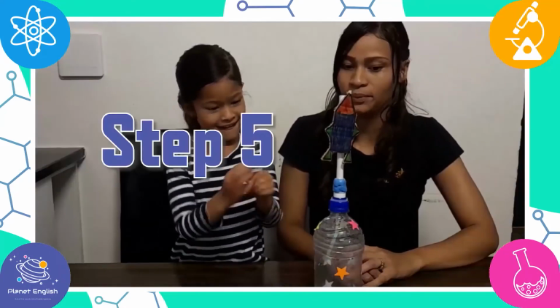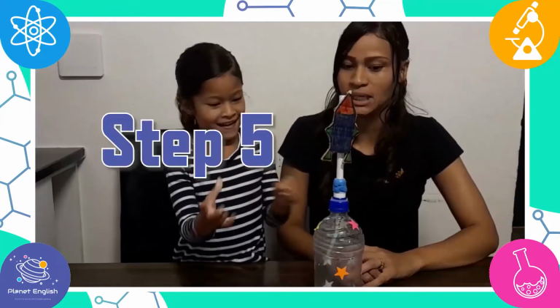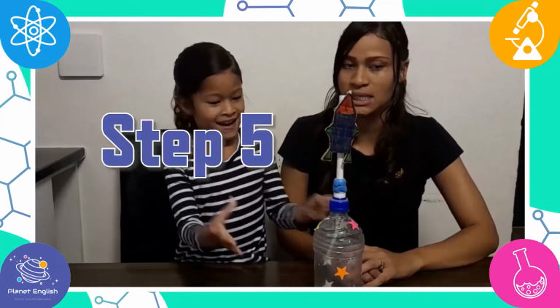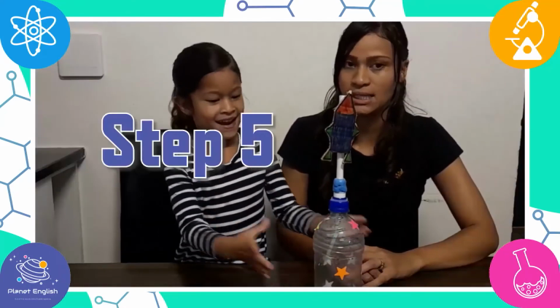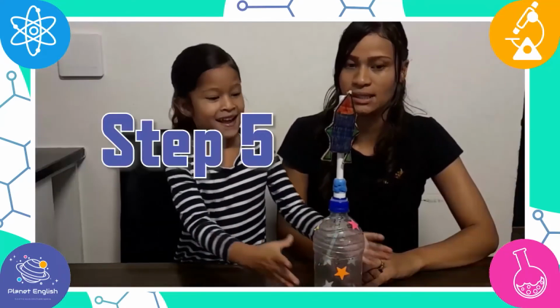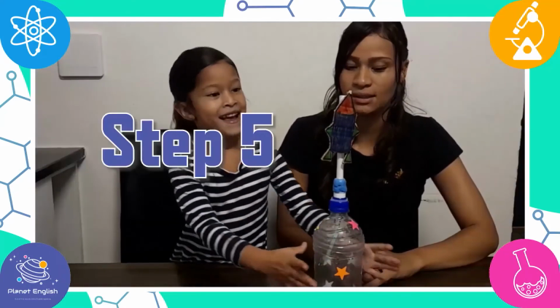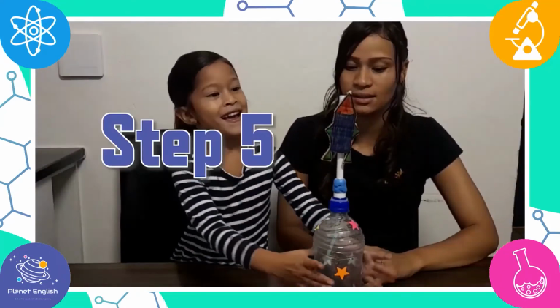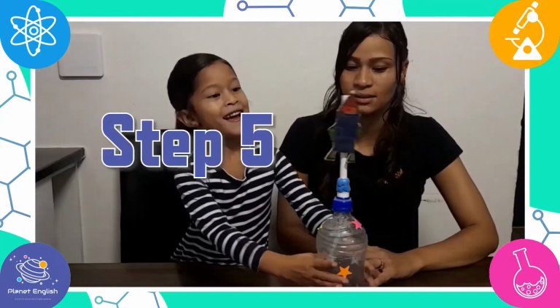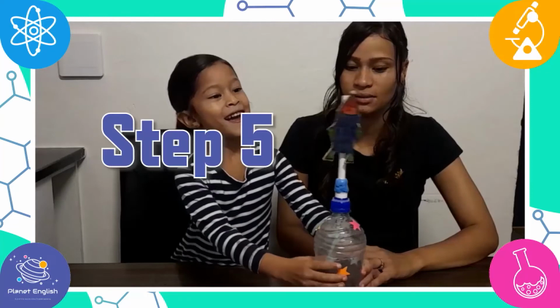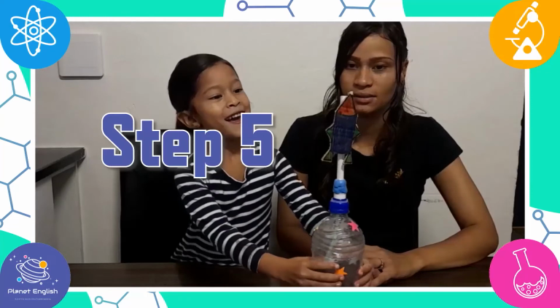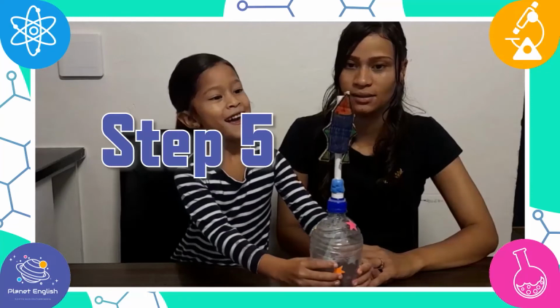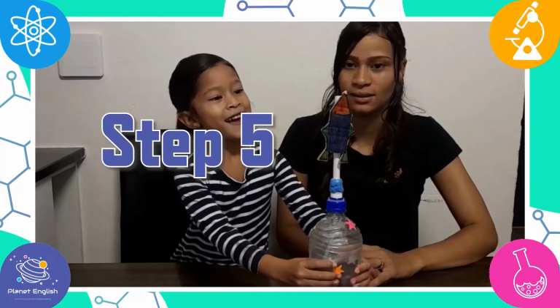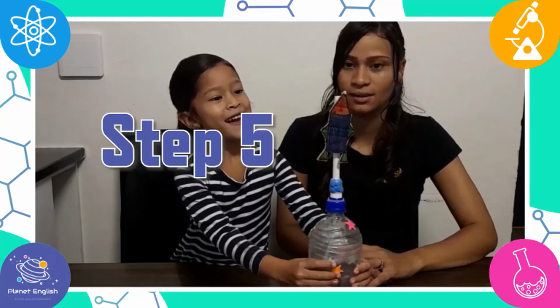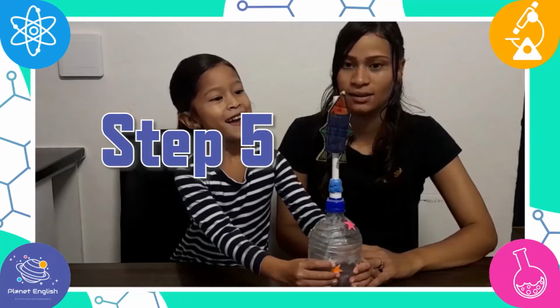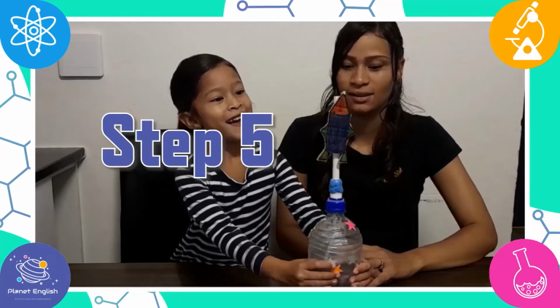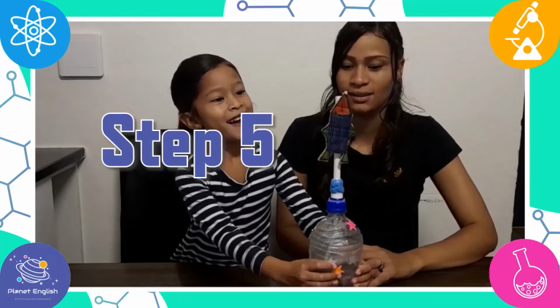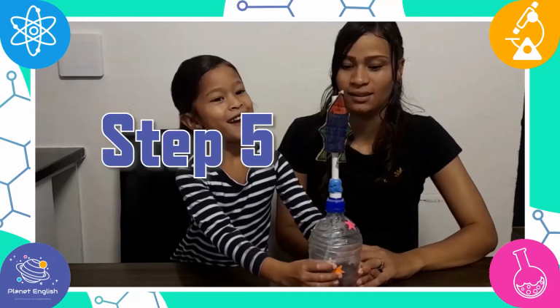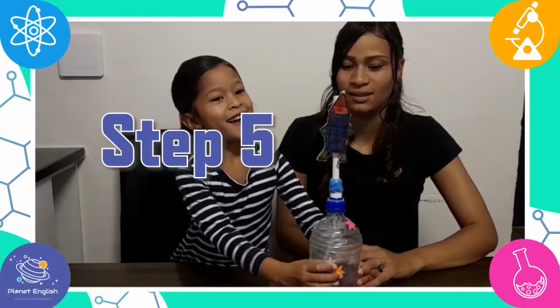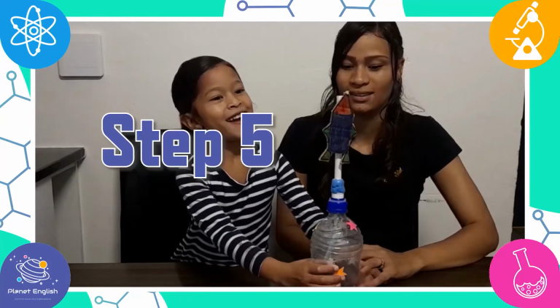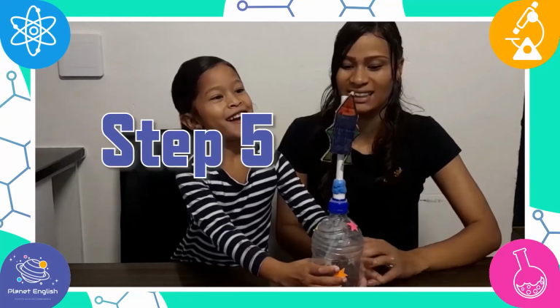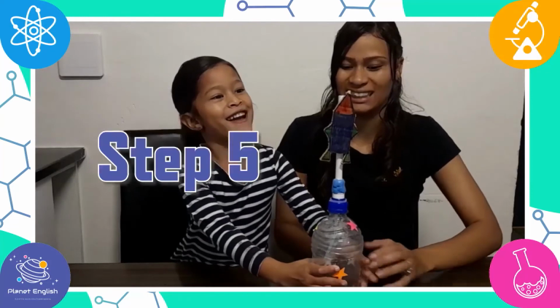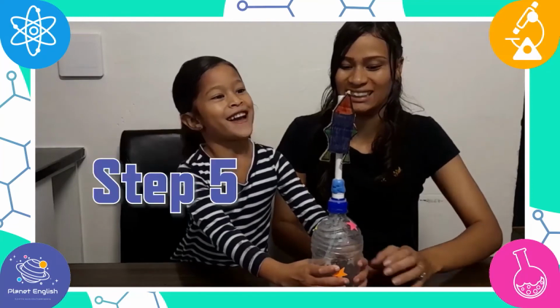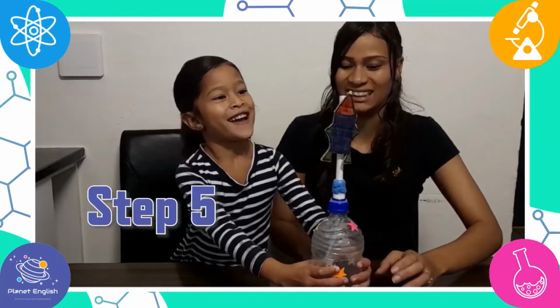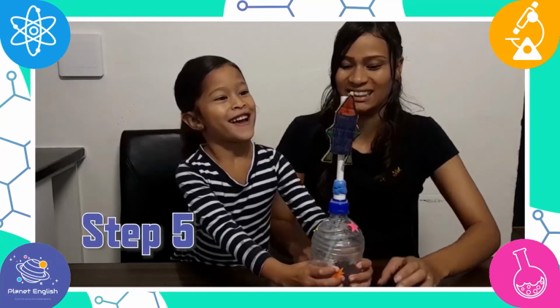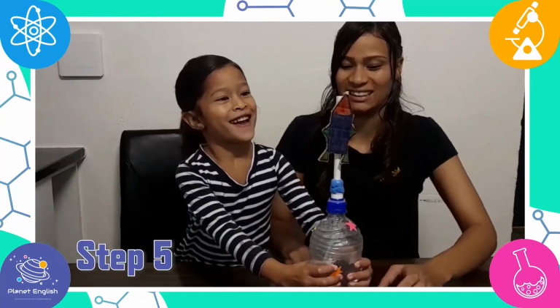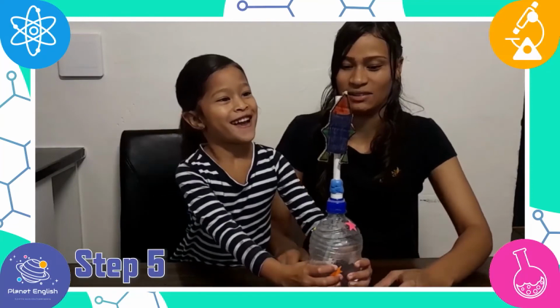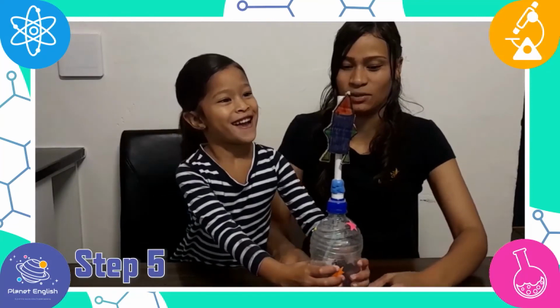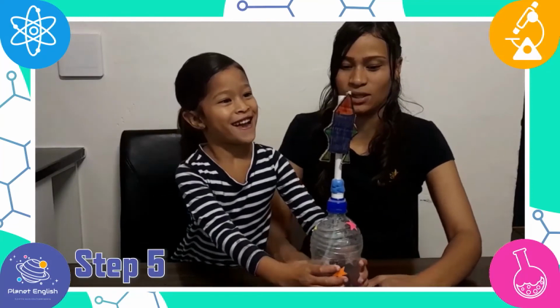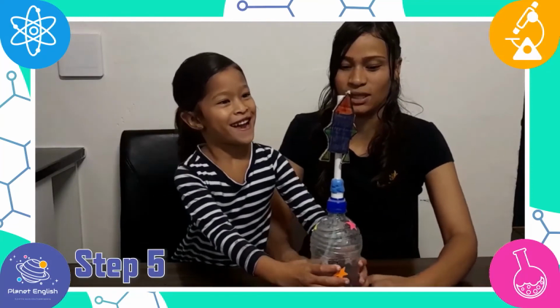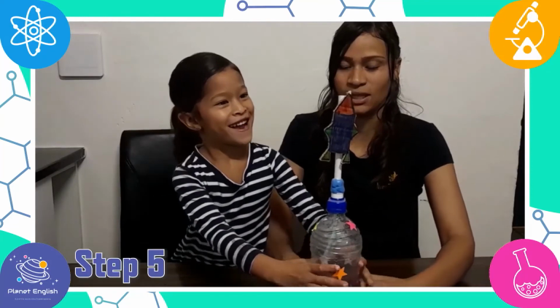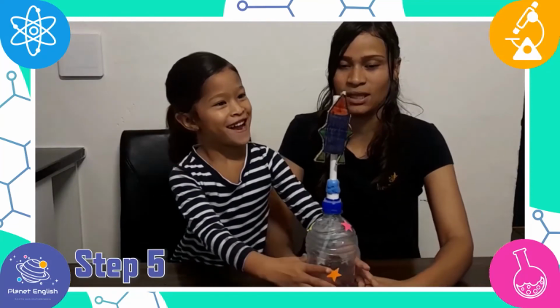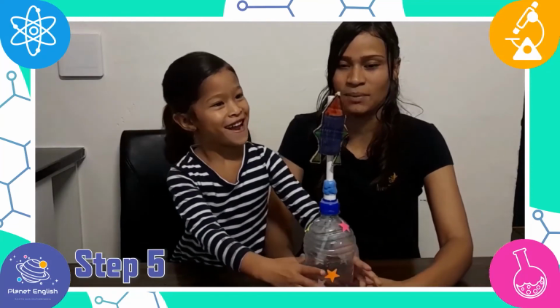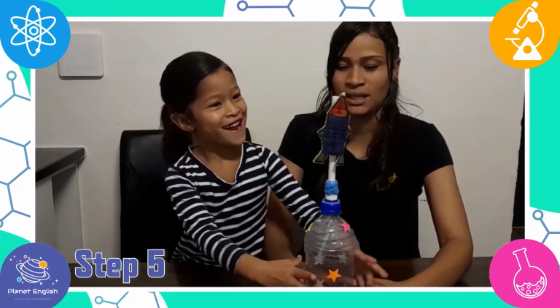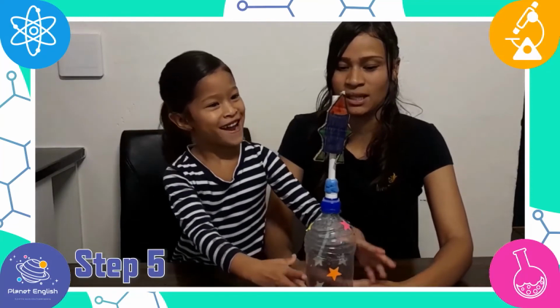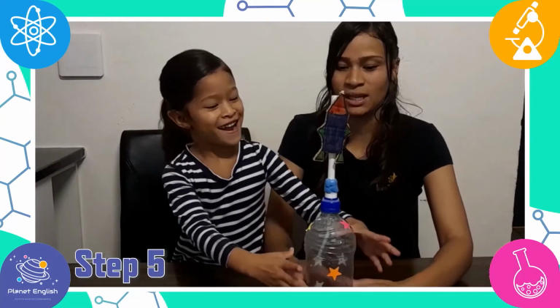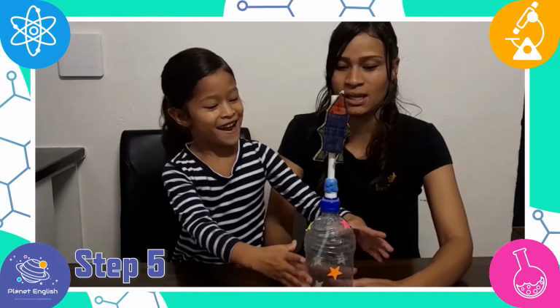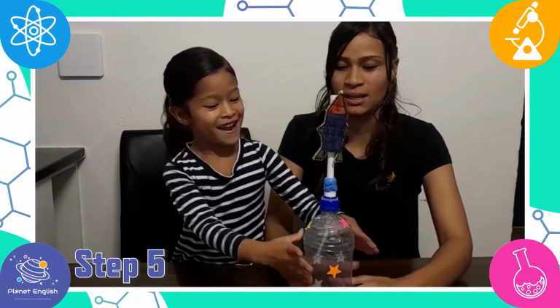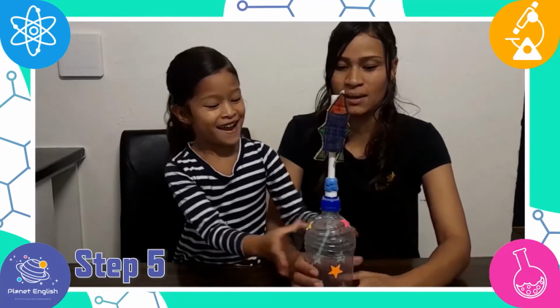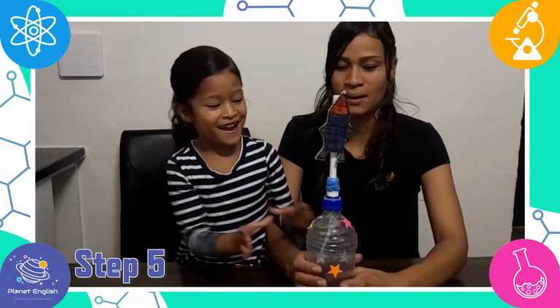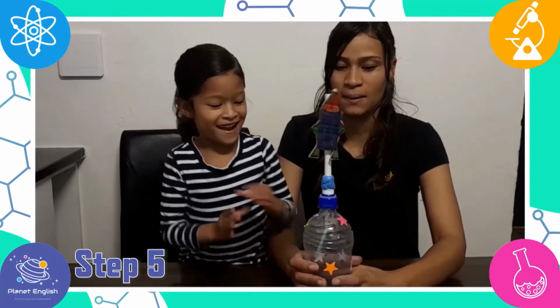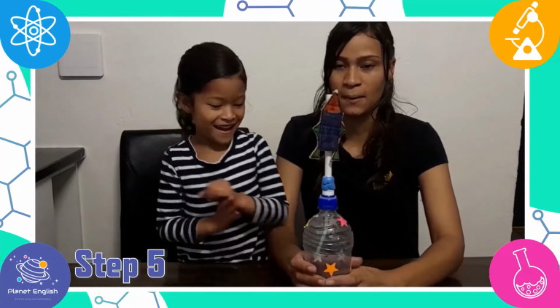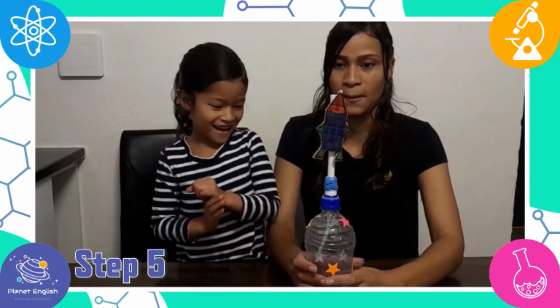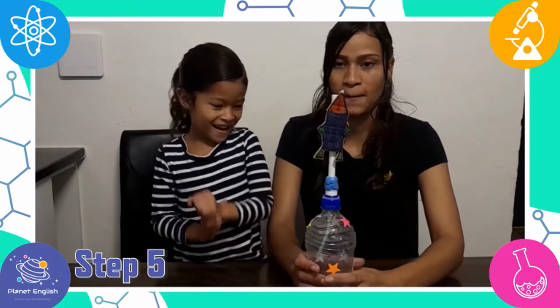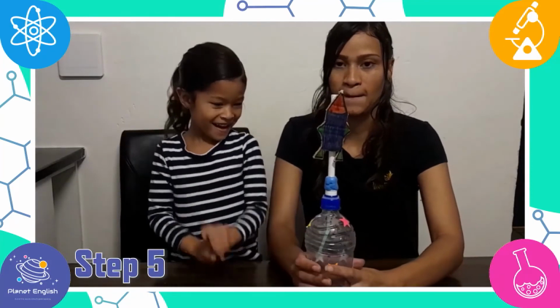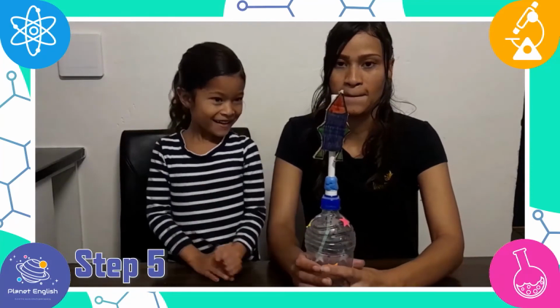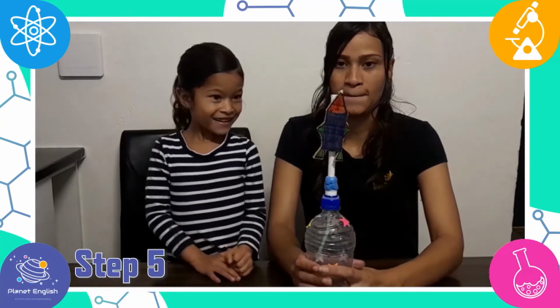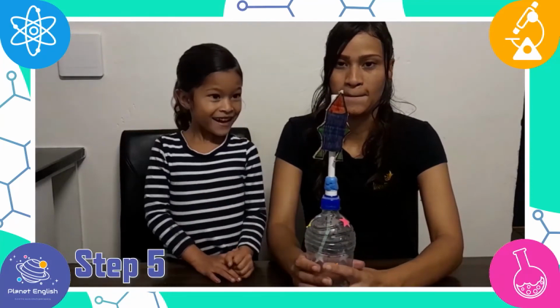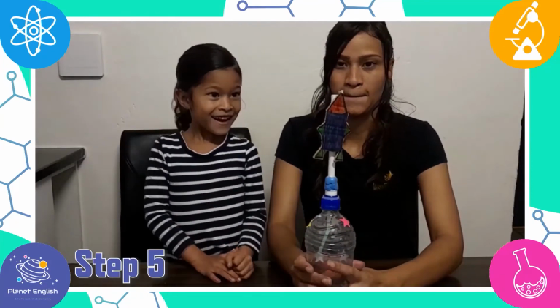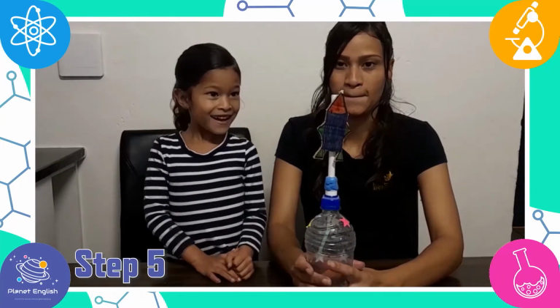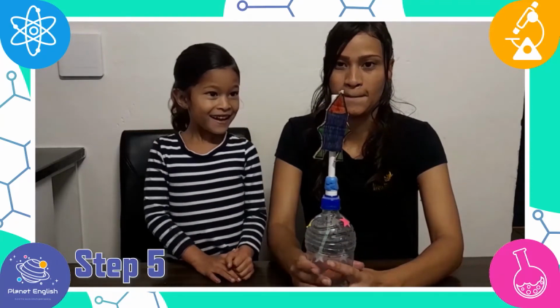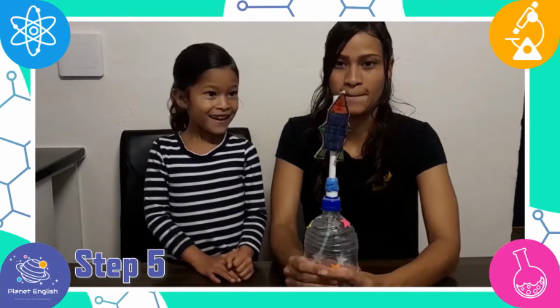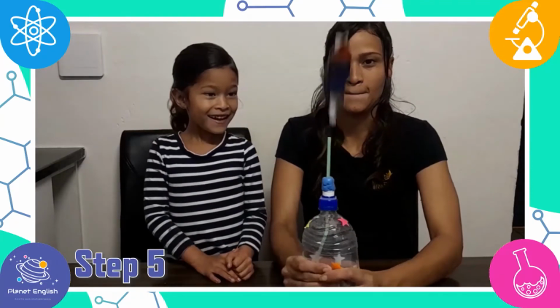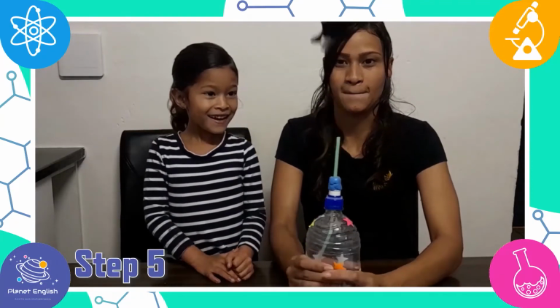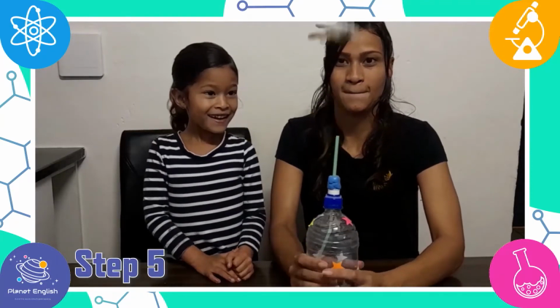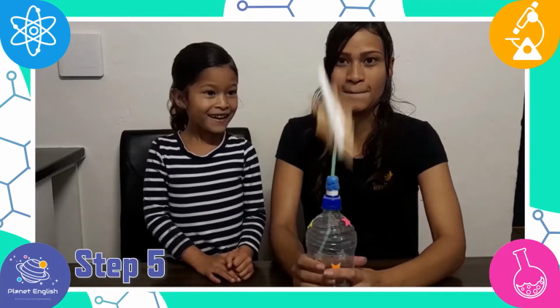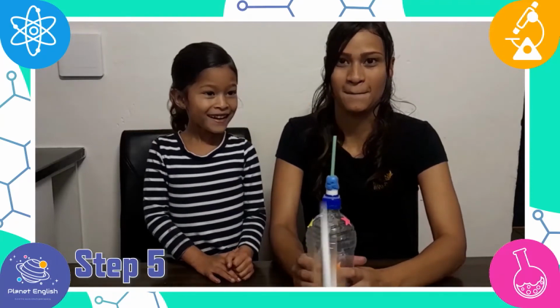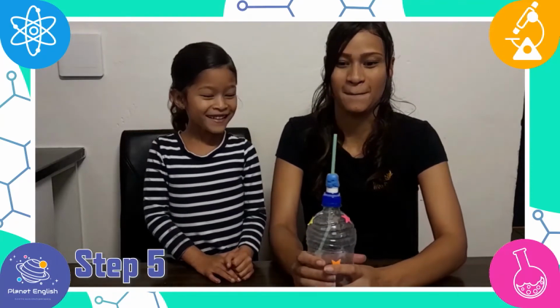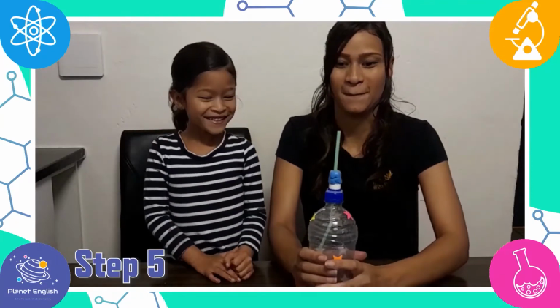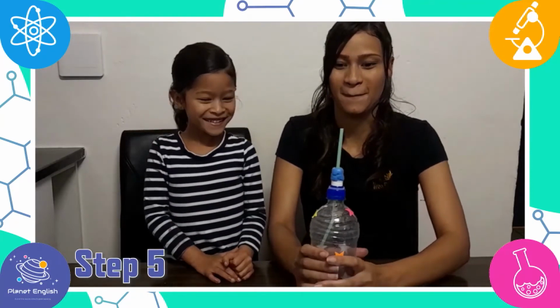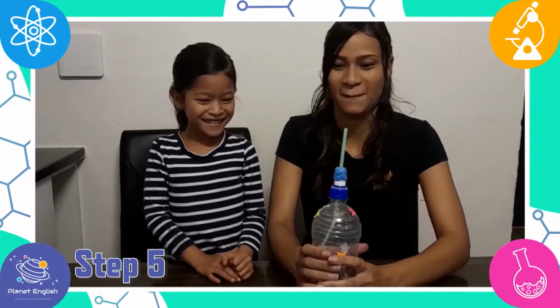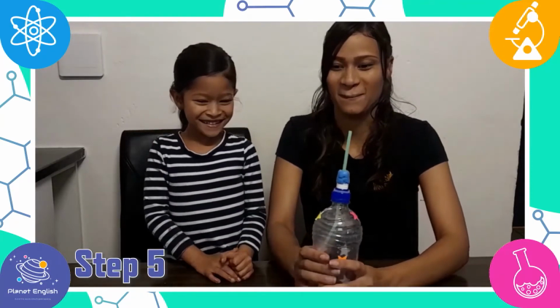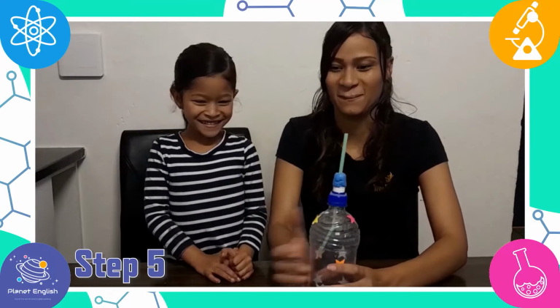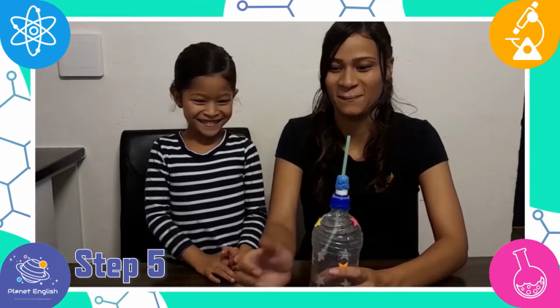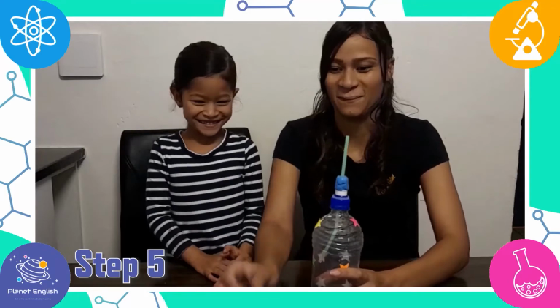Step 5: place the rocket onto your bottle launcher and squeeze the bottle to launch it higher.